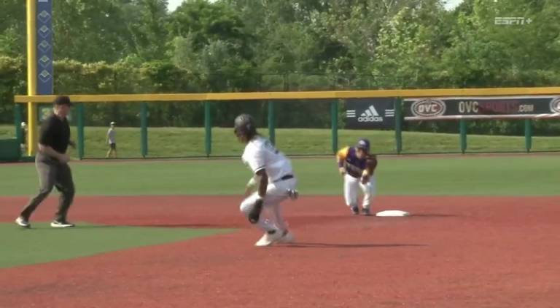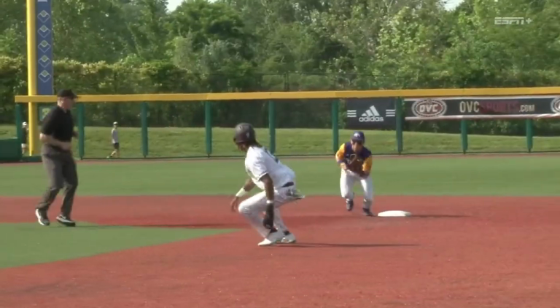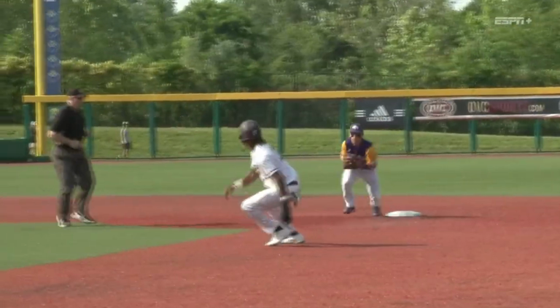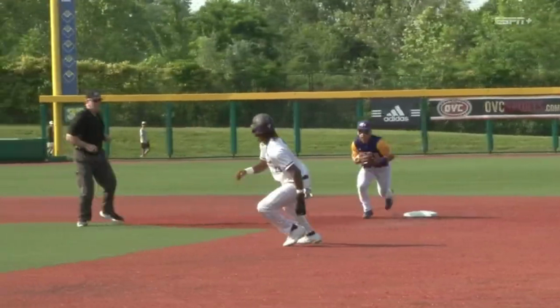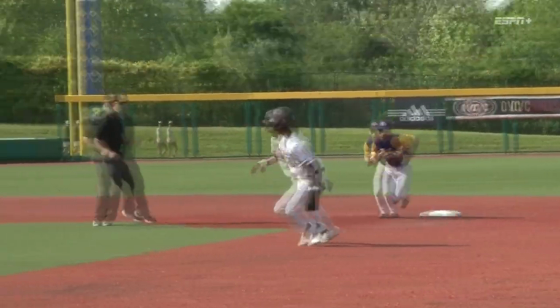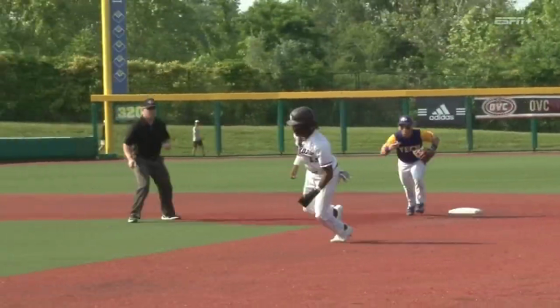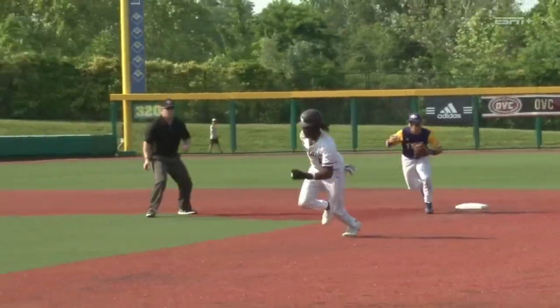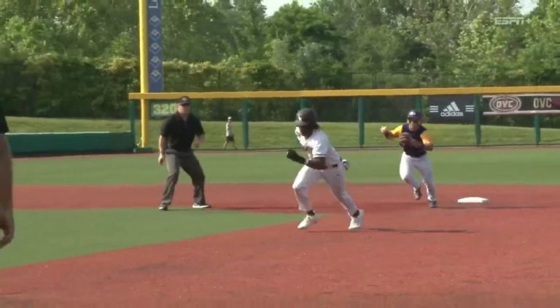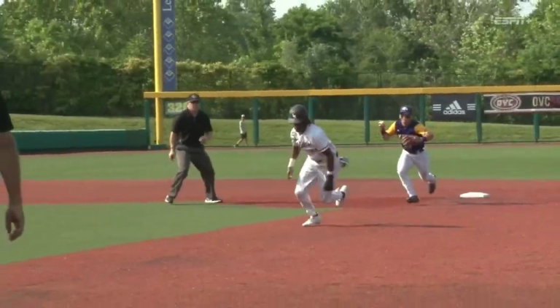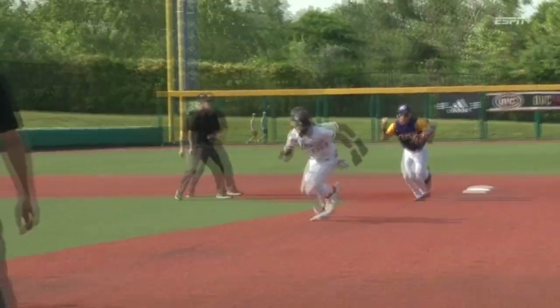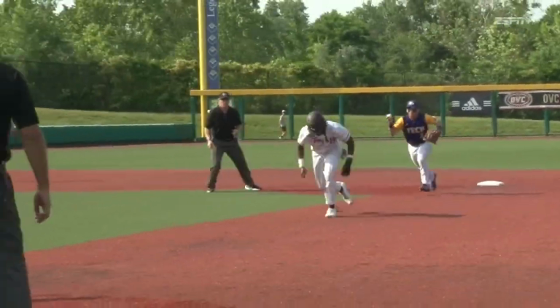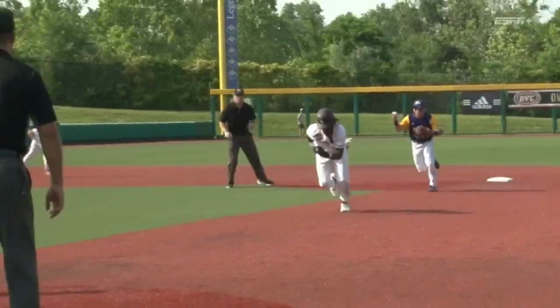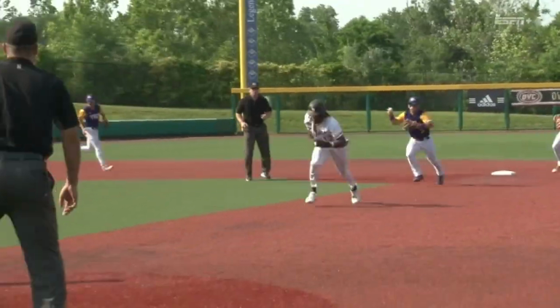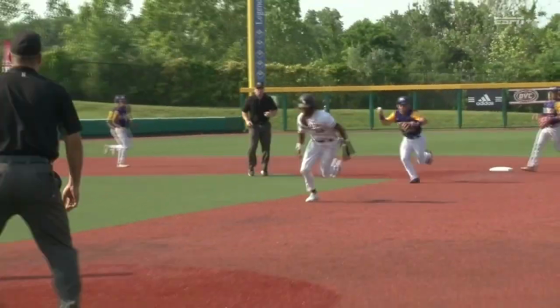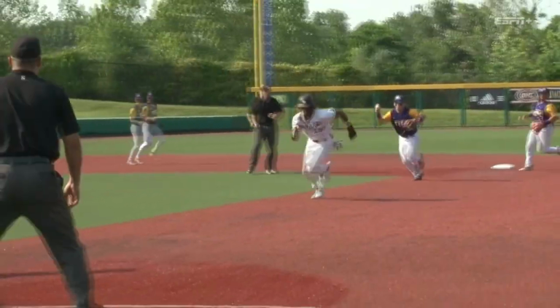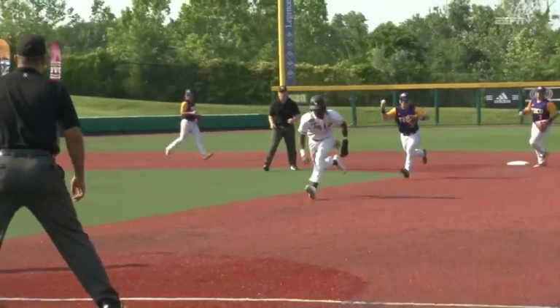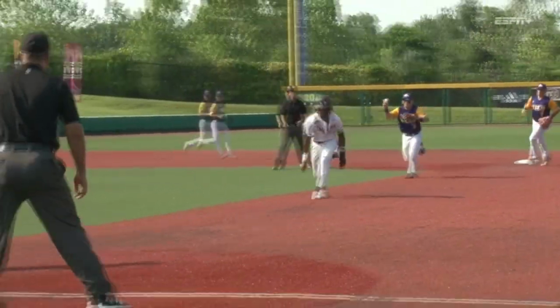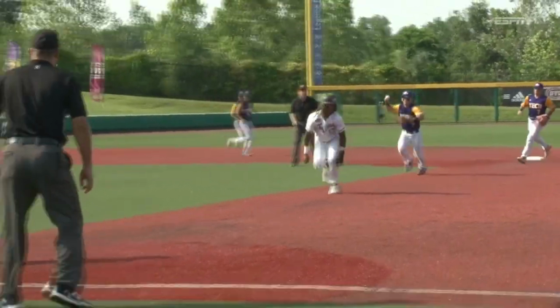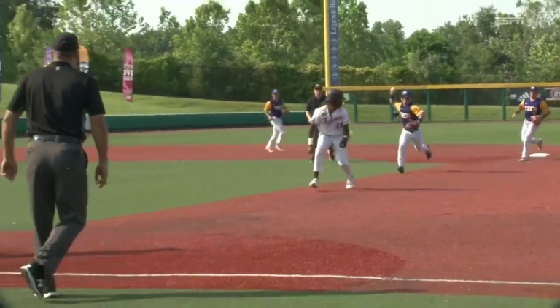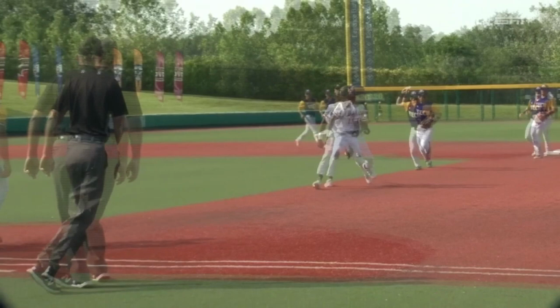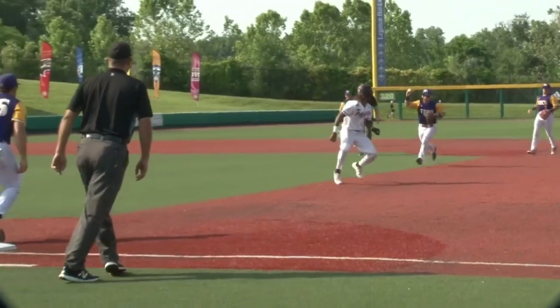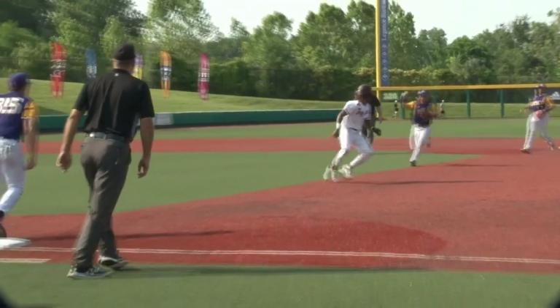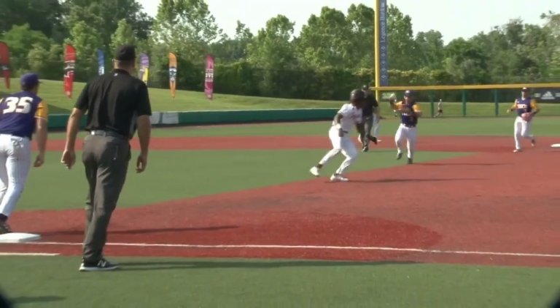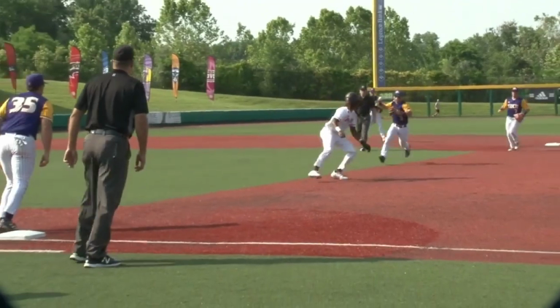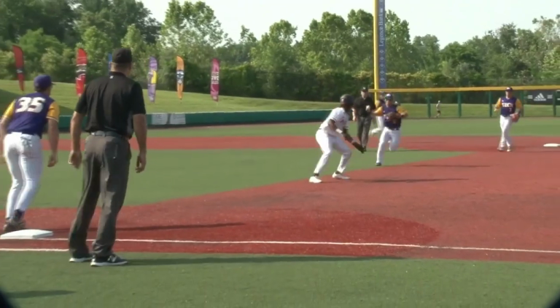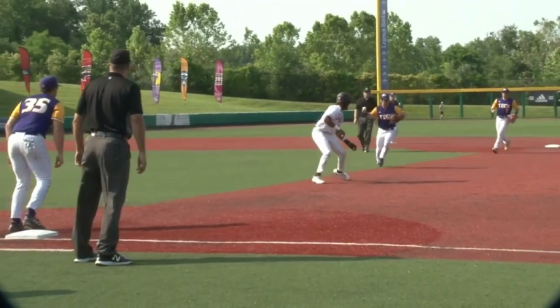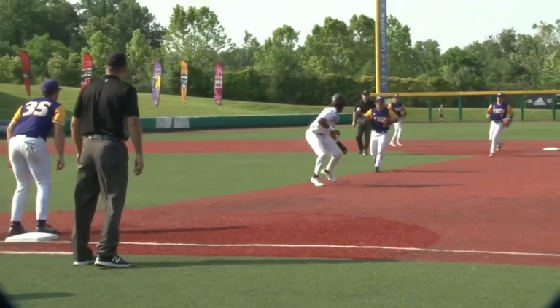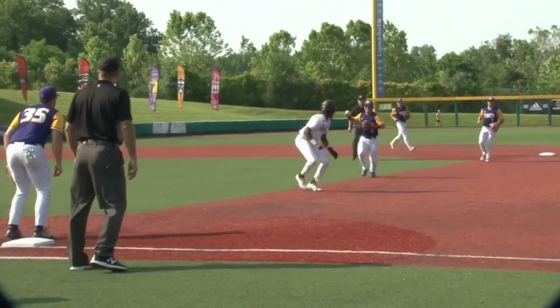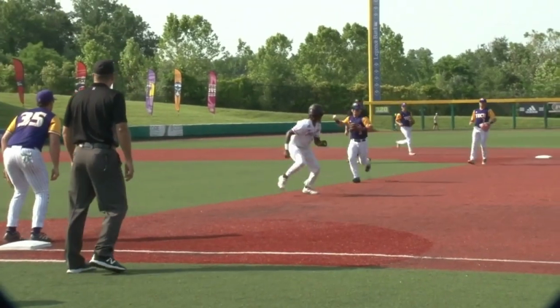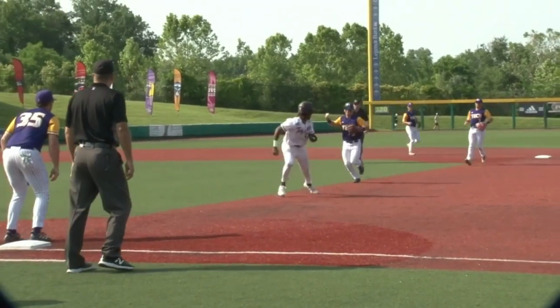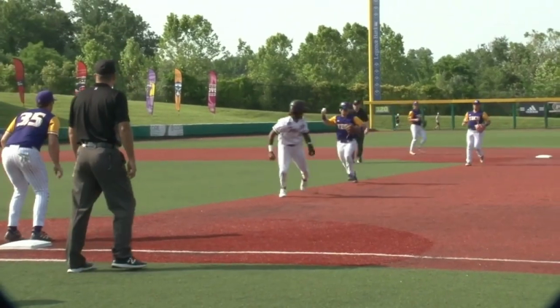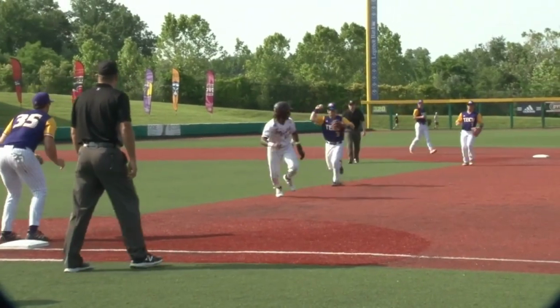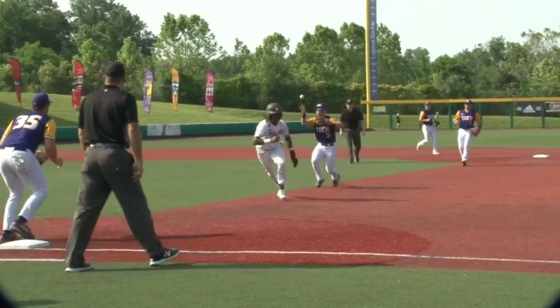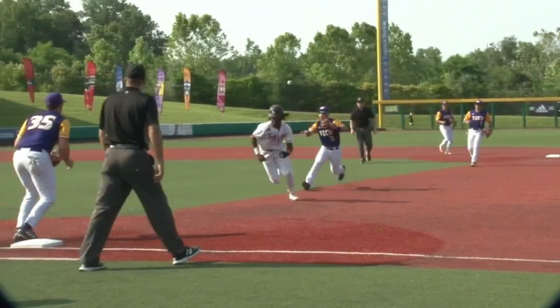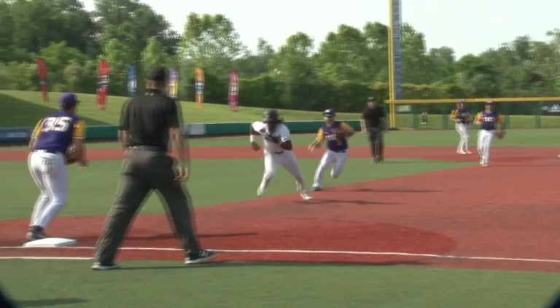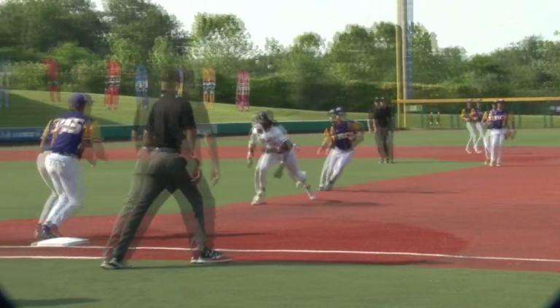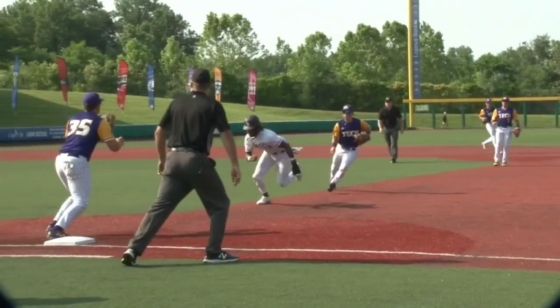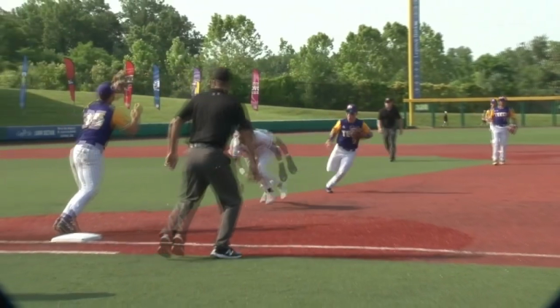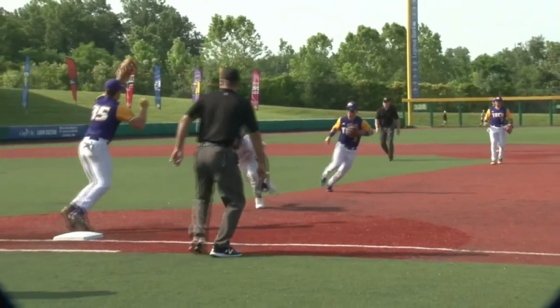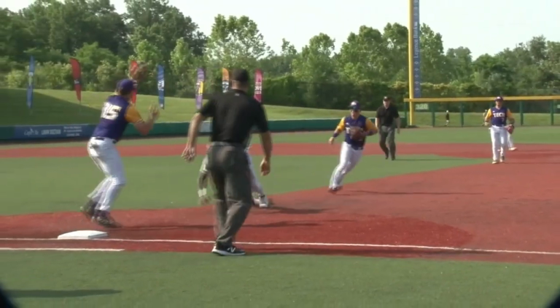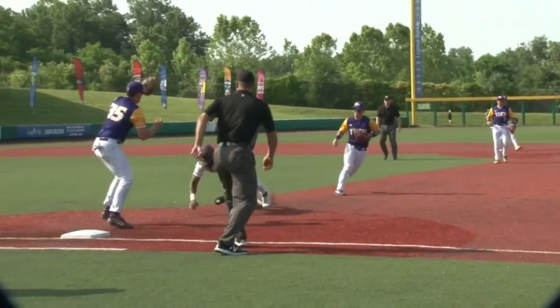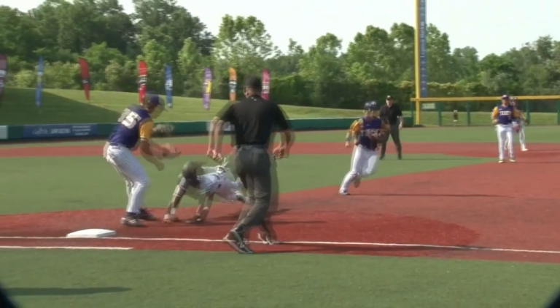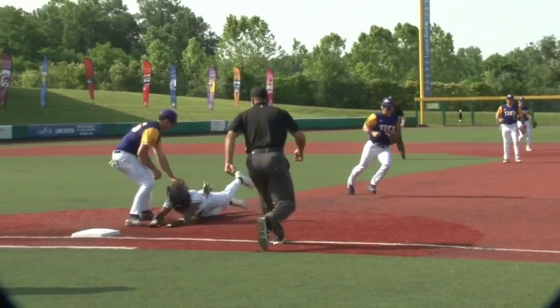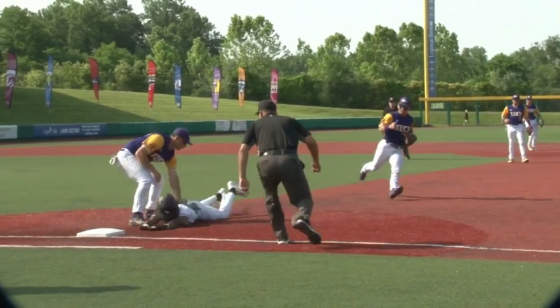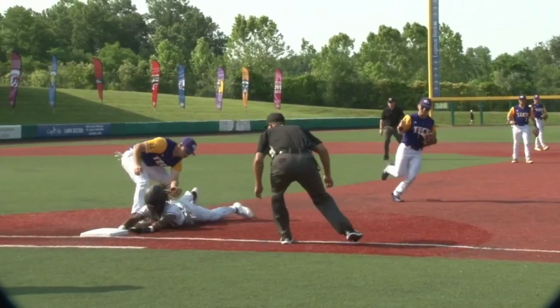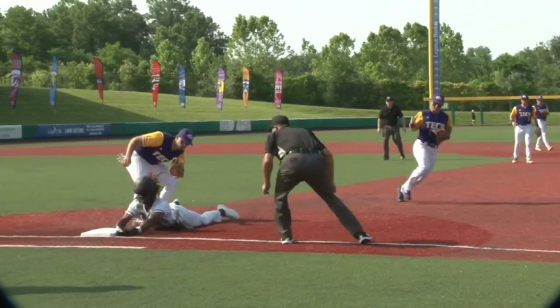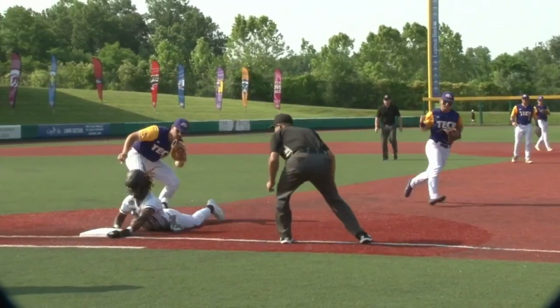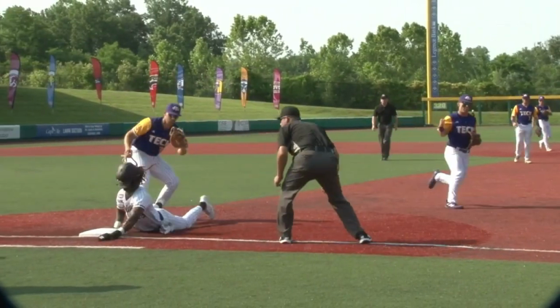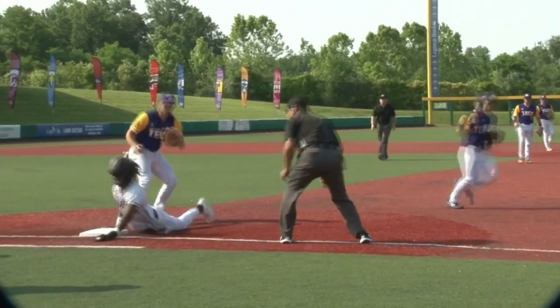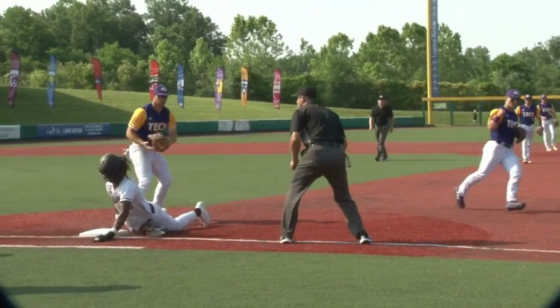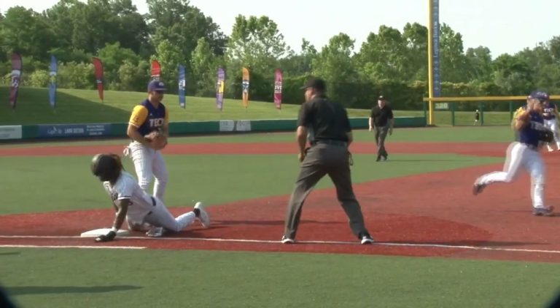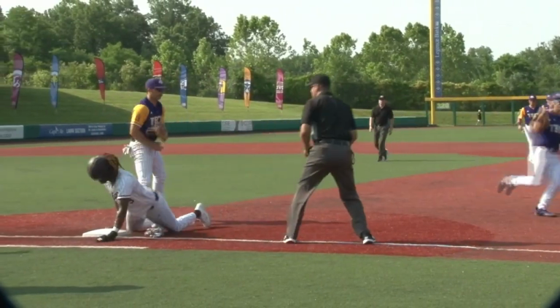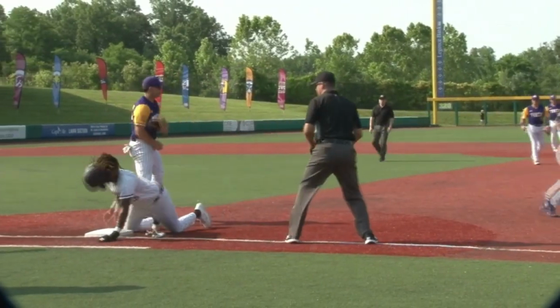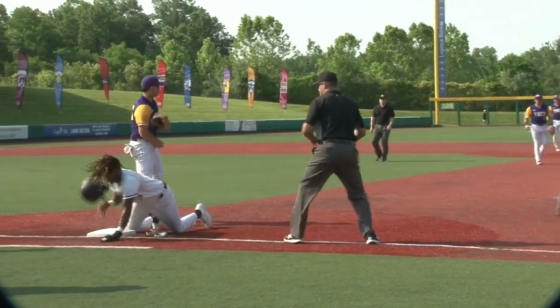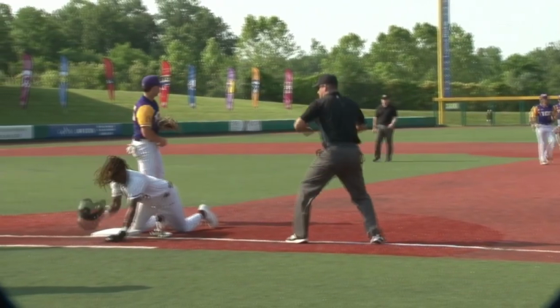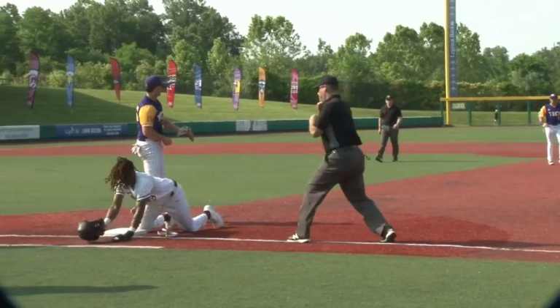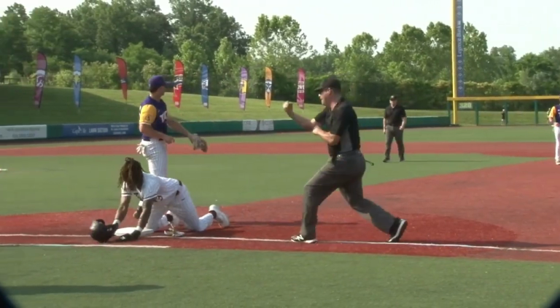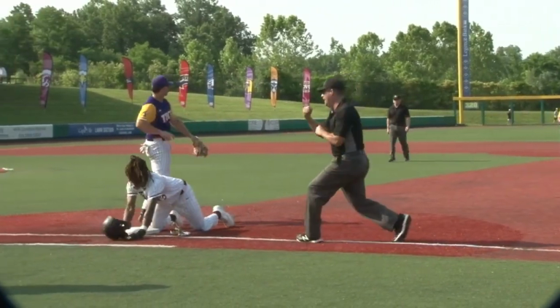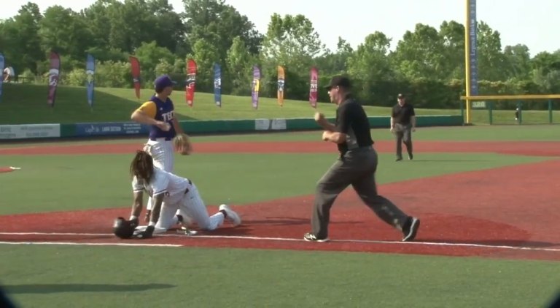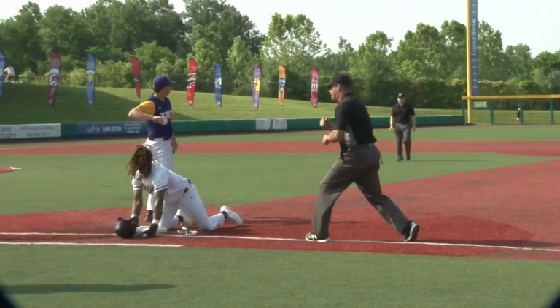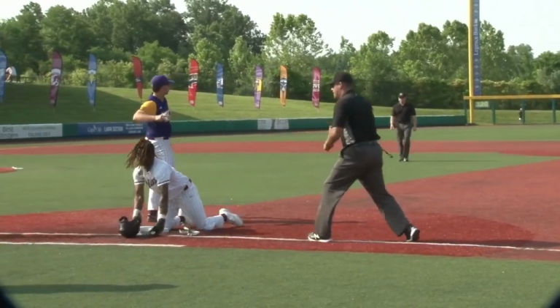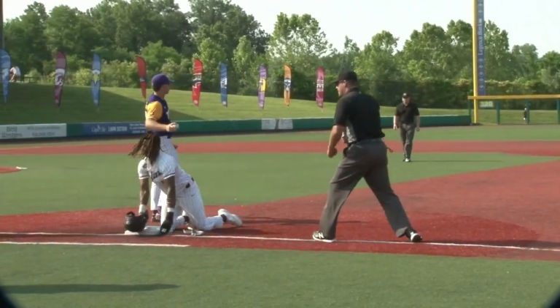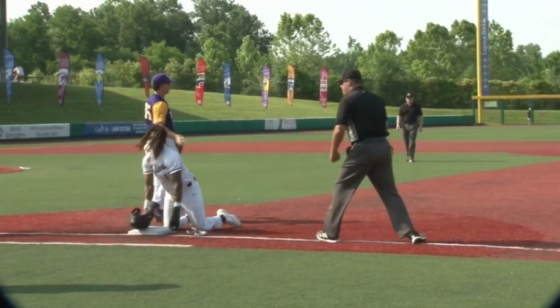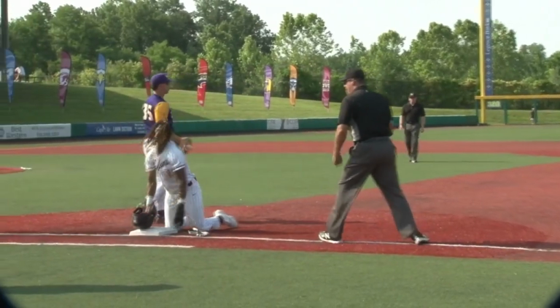Watch how the shortstop makes him commit — he stops, but the shortstop makes him commit to one way. Get rid of the ball, catch it and tag.